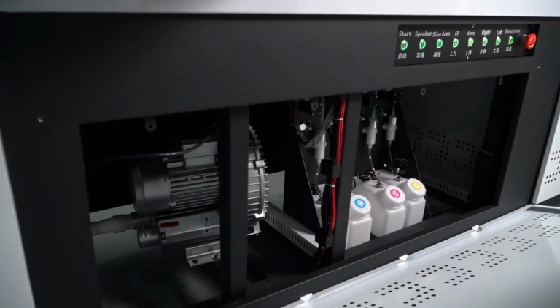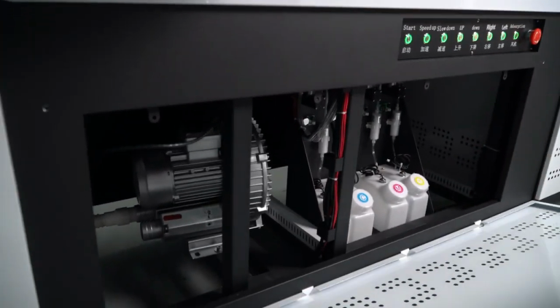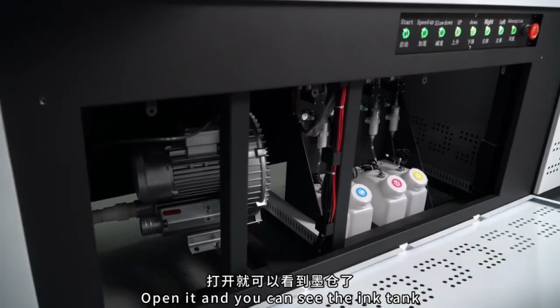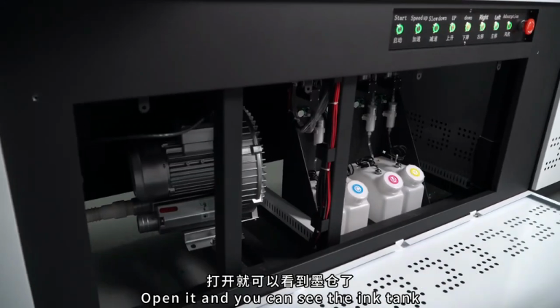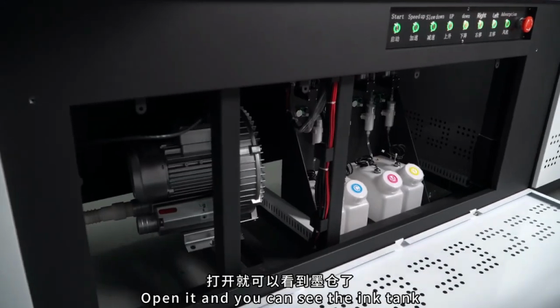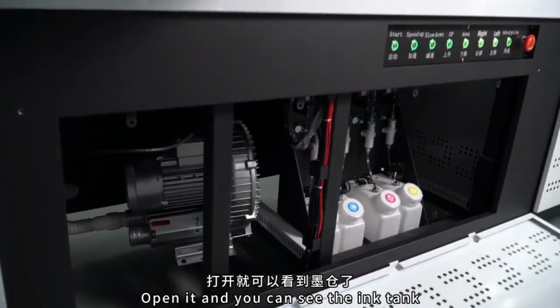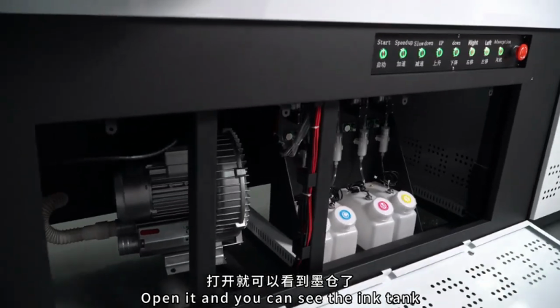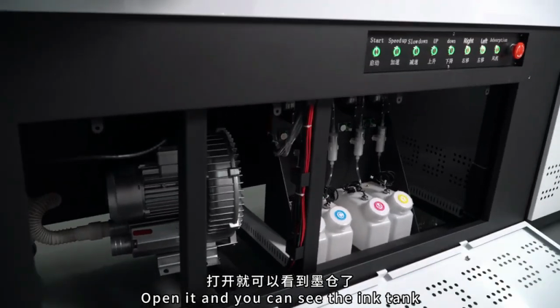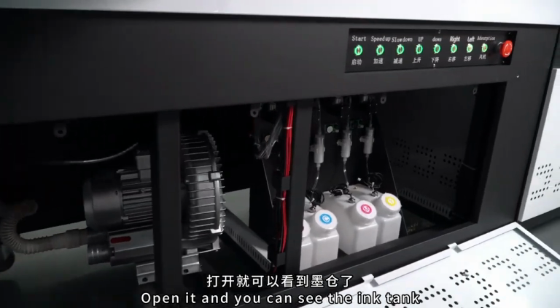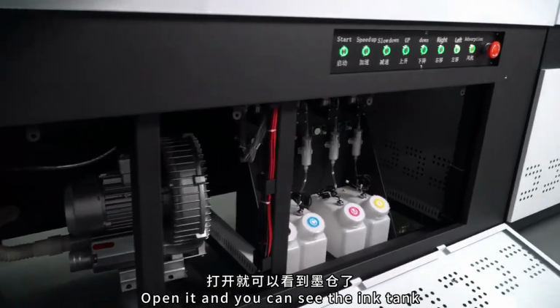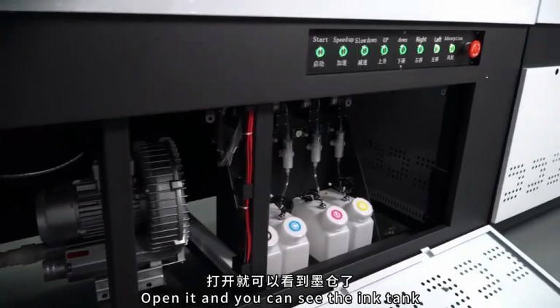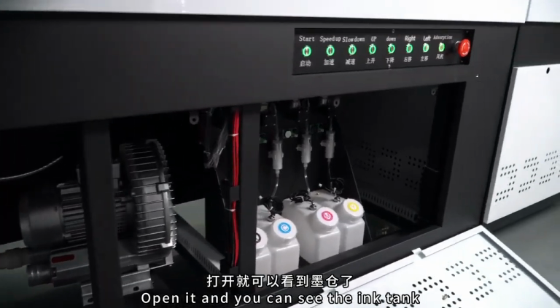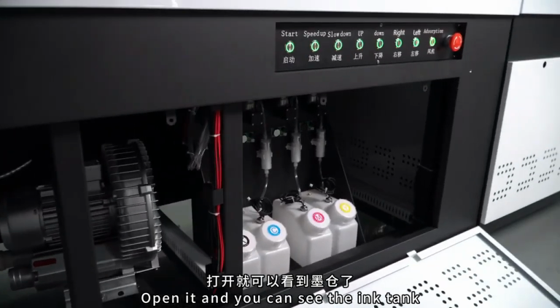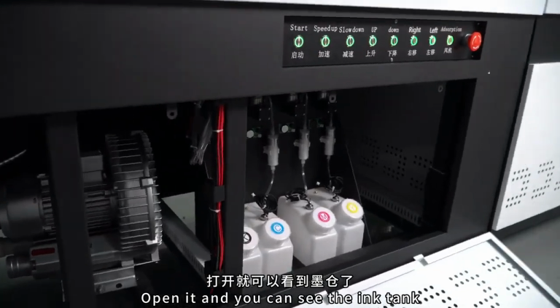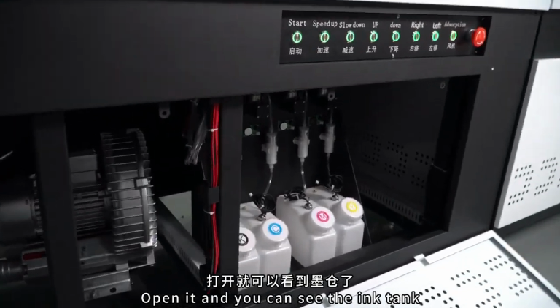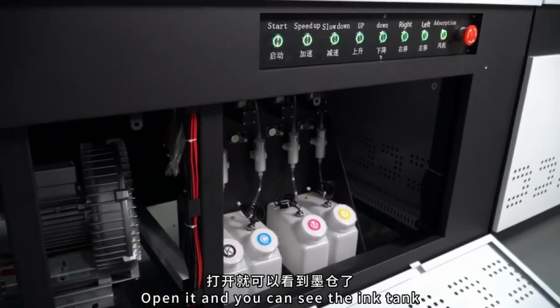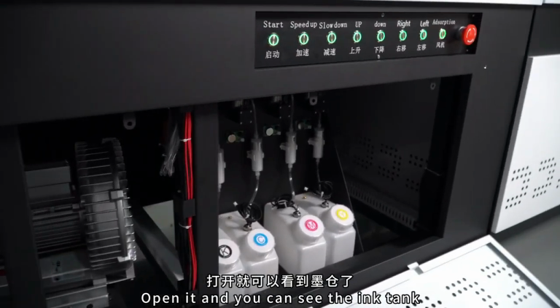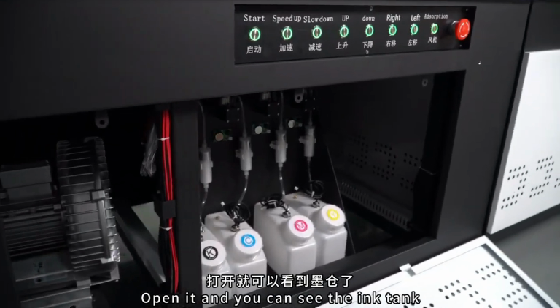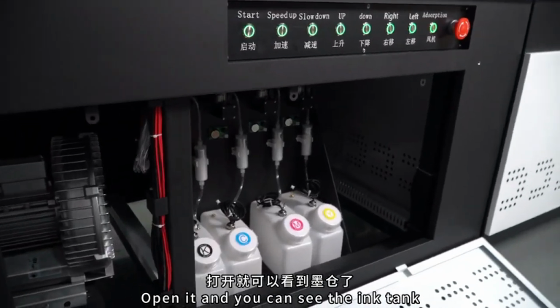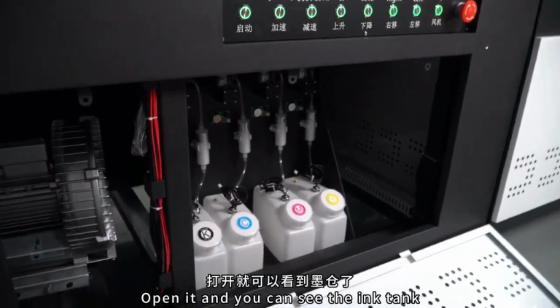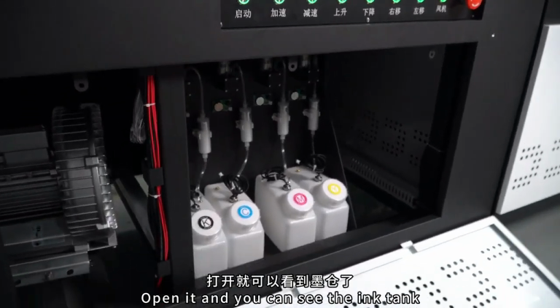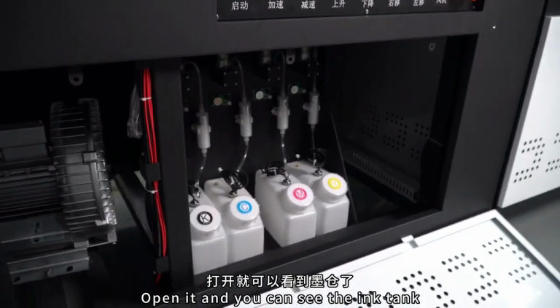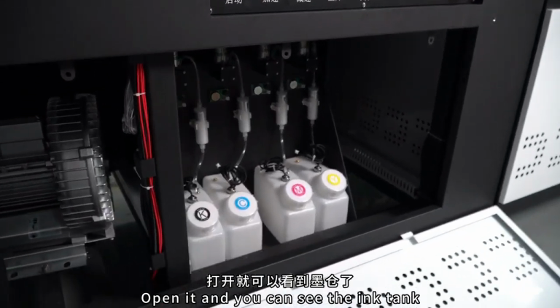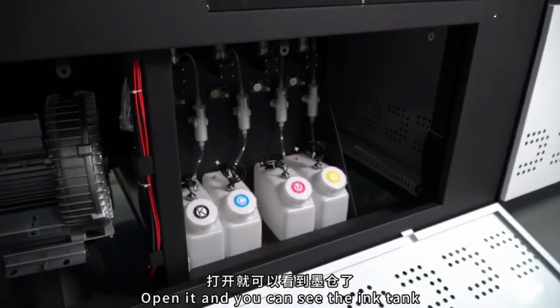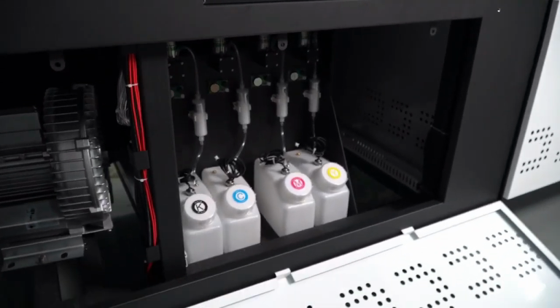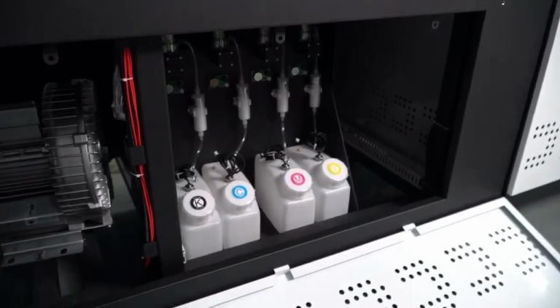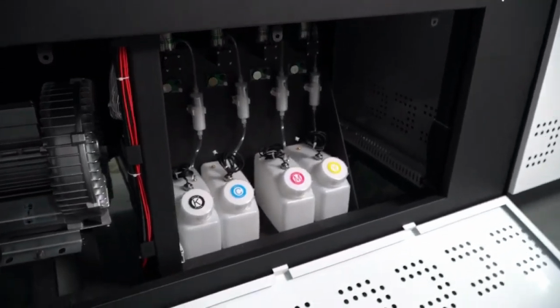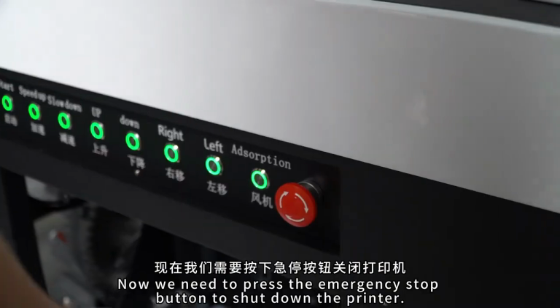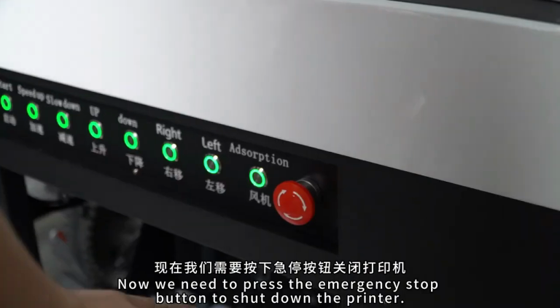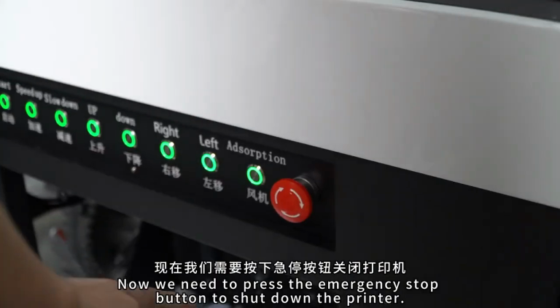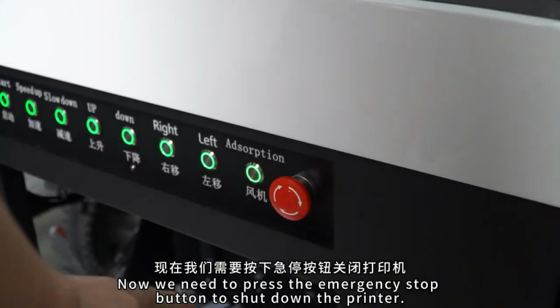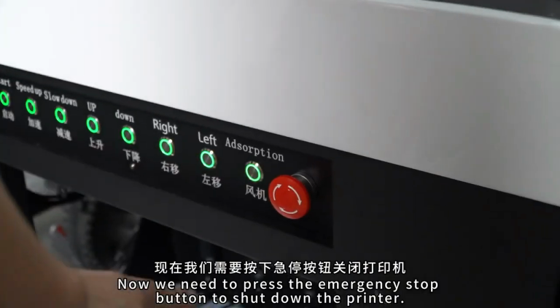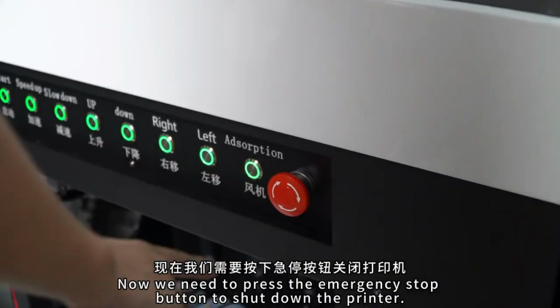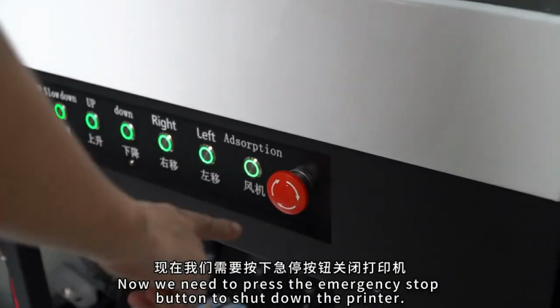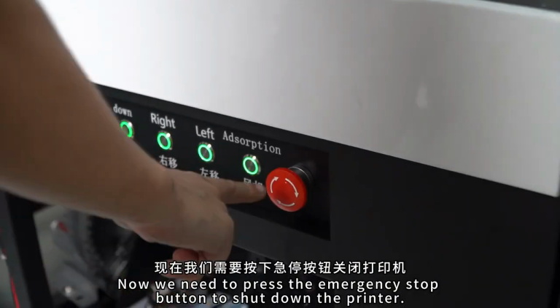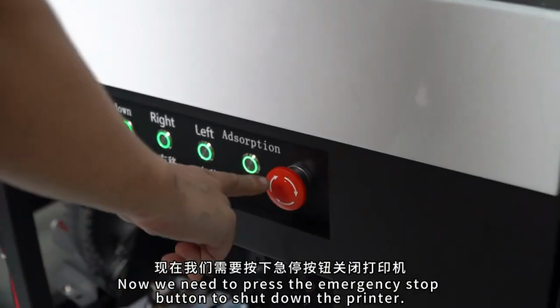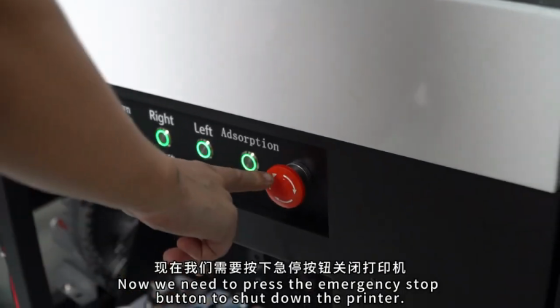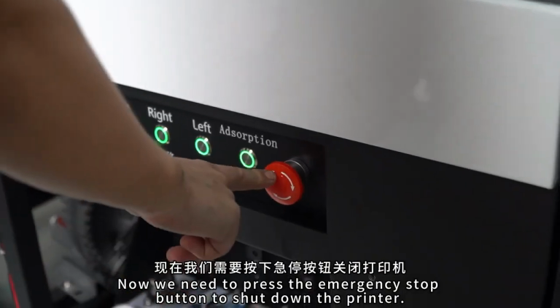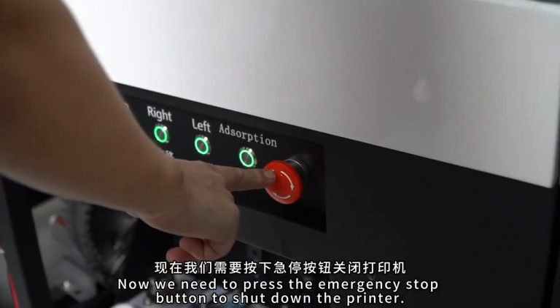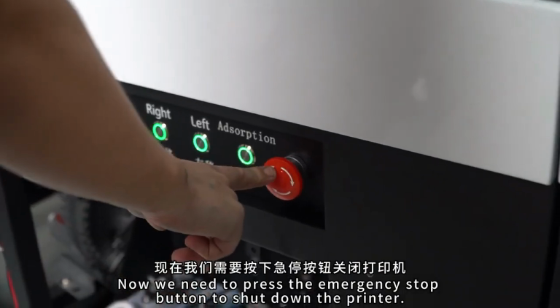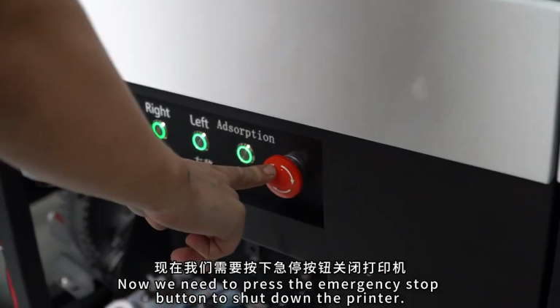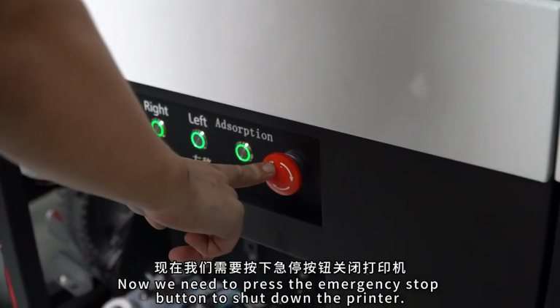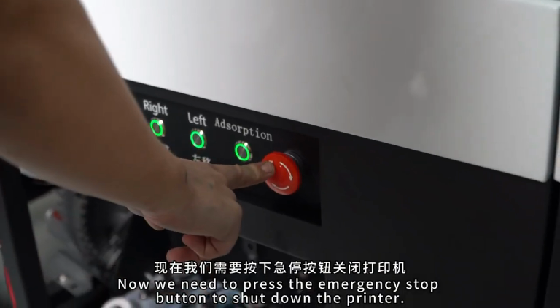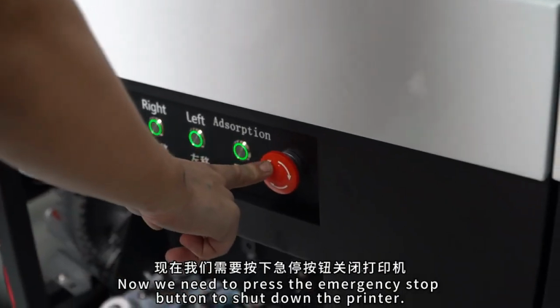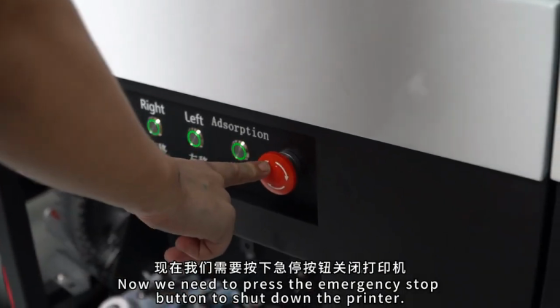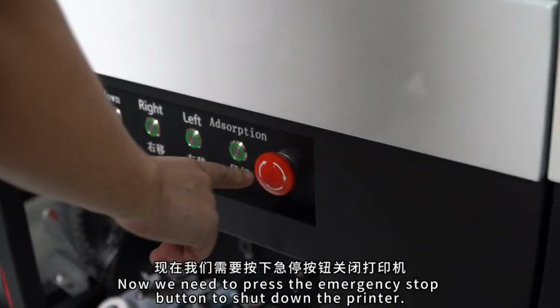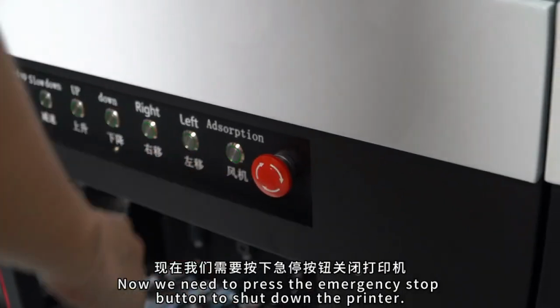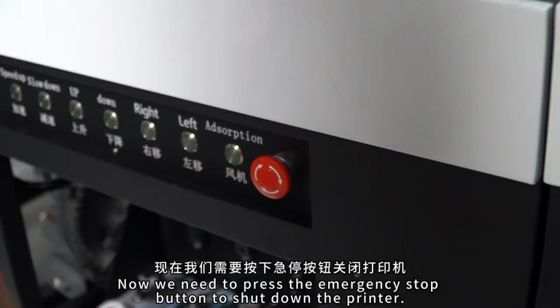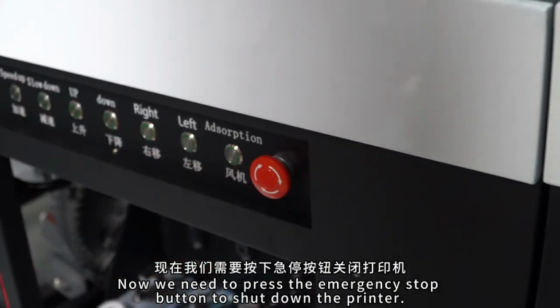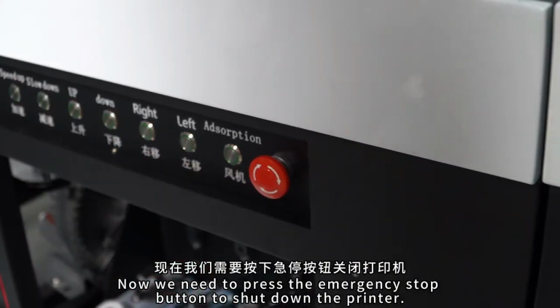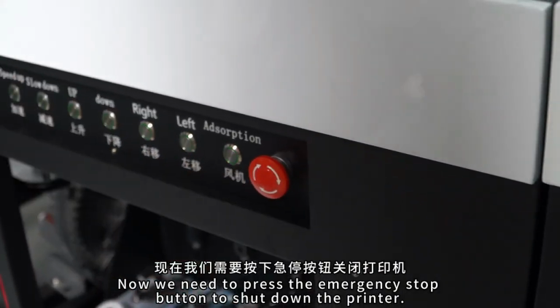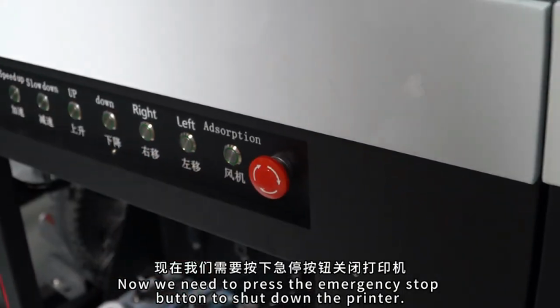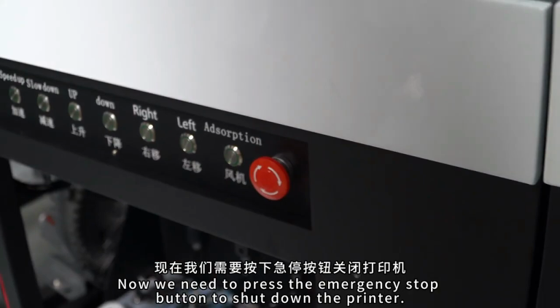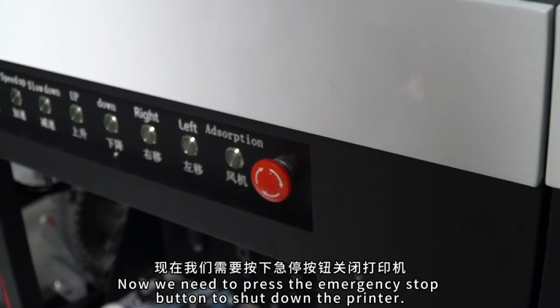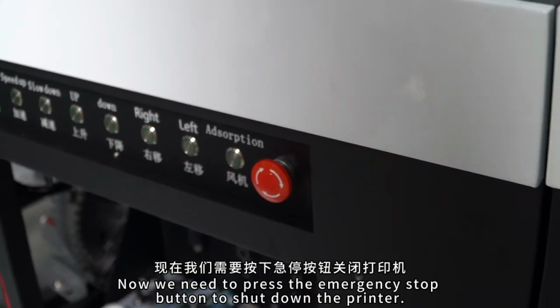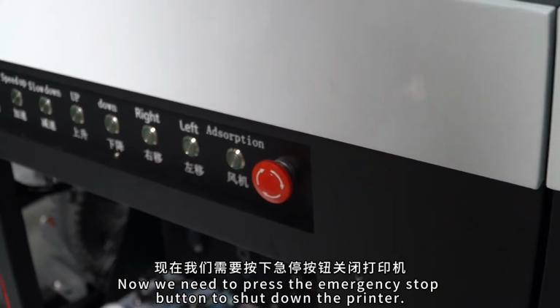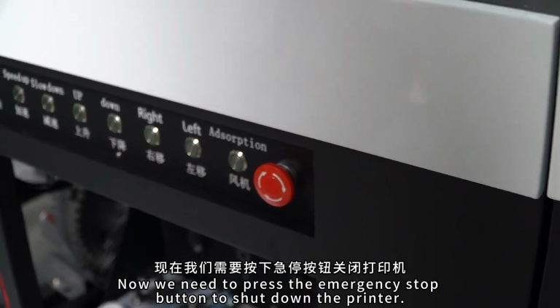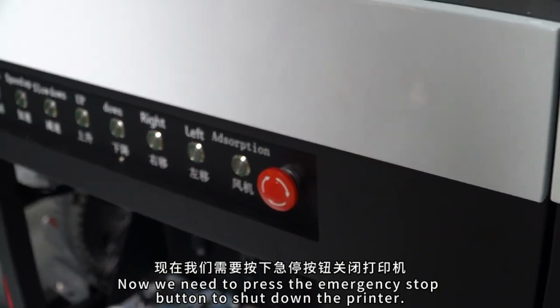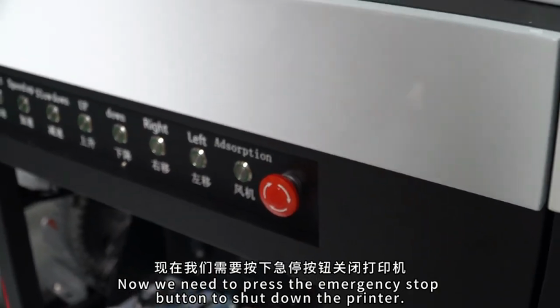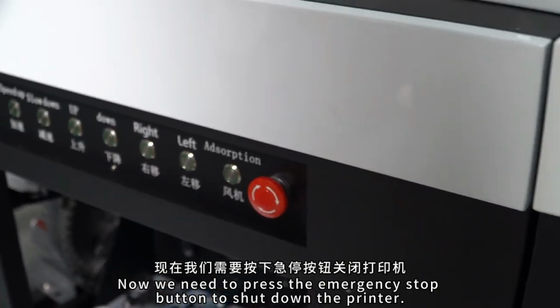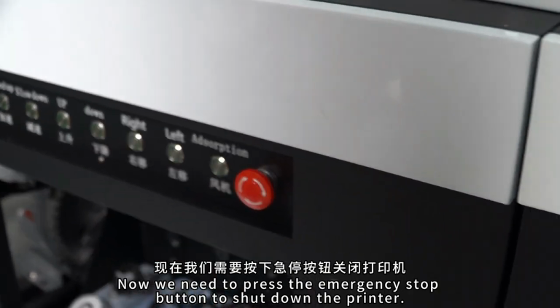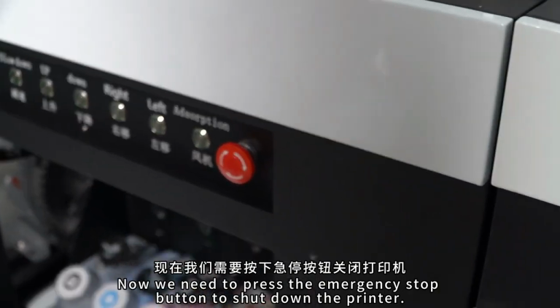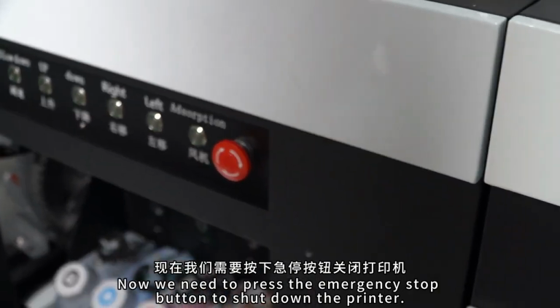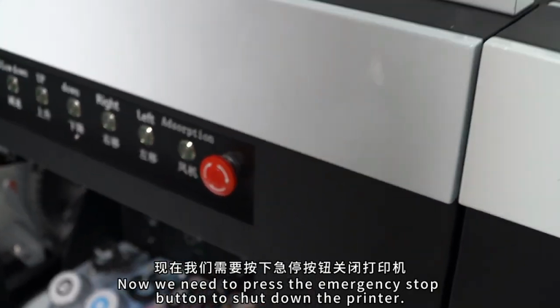Open it and you can see the ink cartridge. Now we need to press the emergency stop button. Turn off the printer.